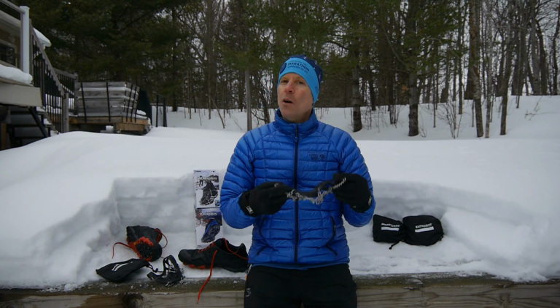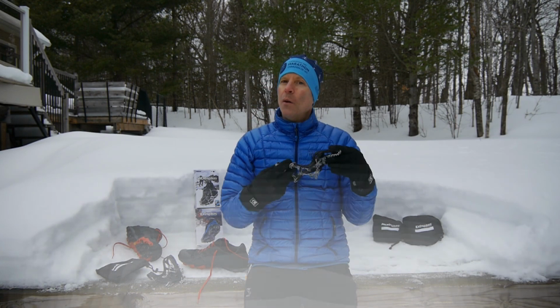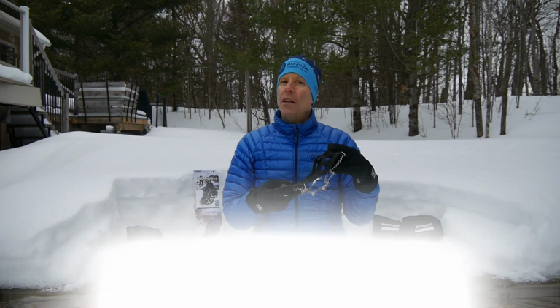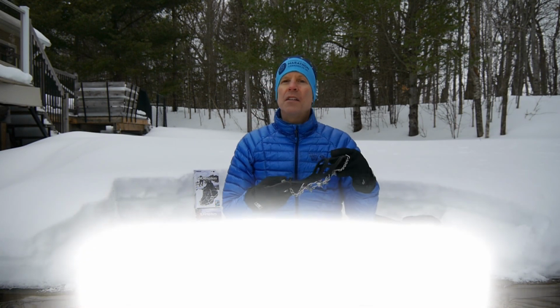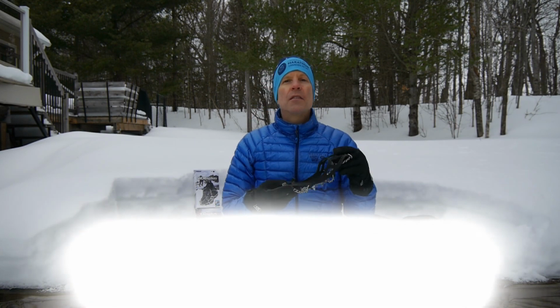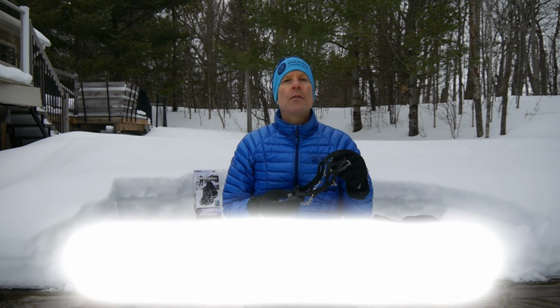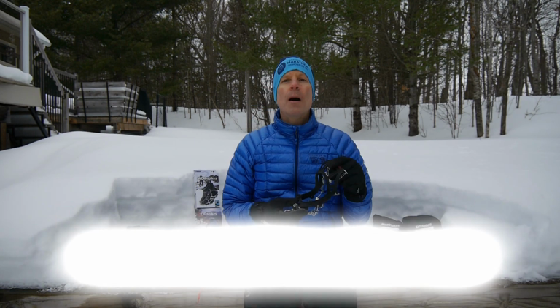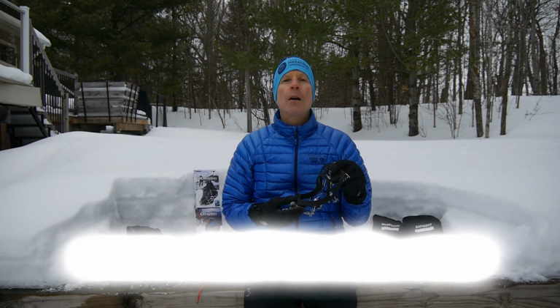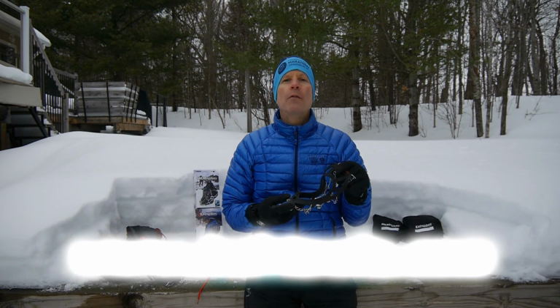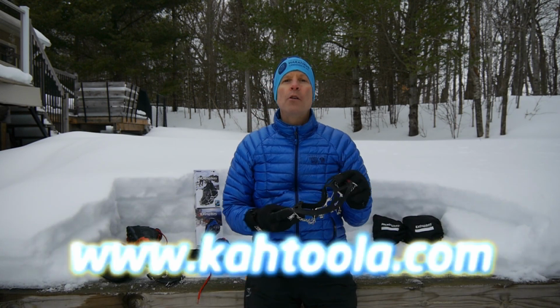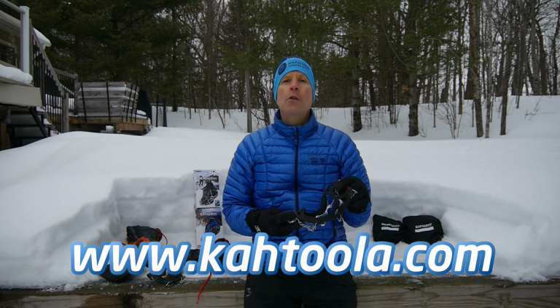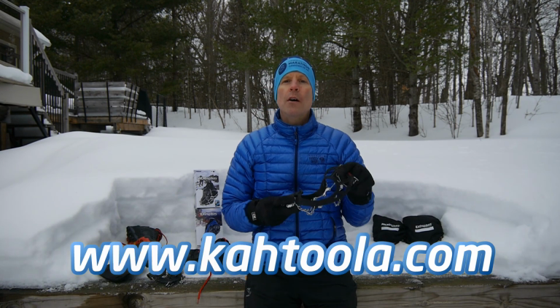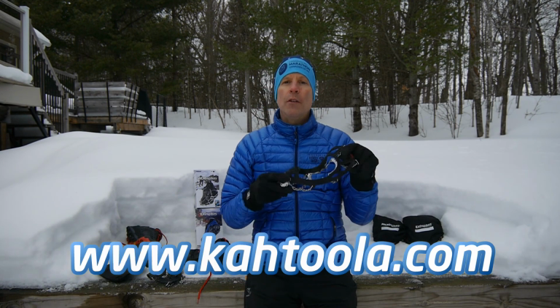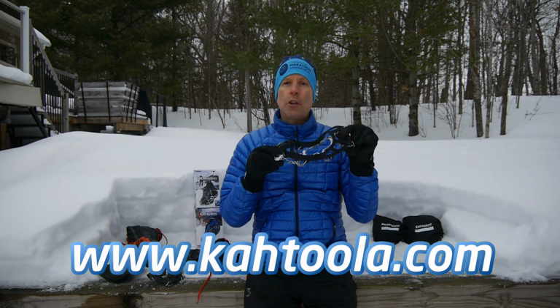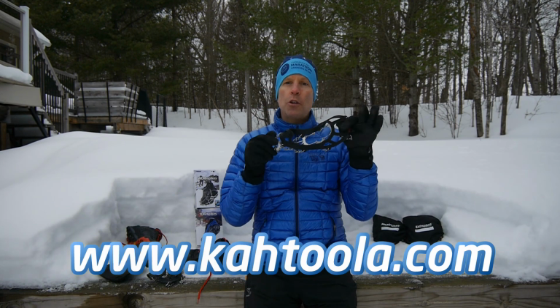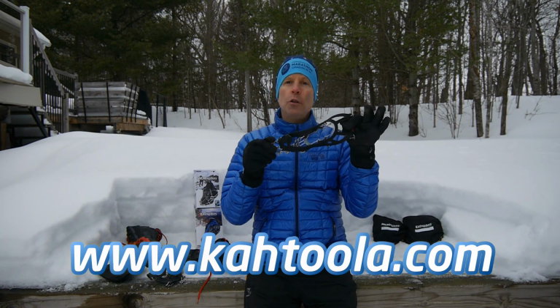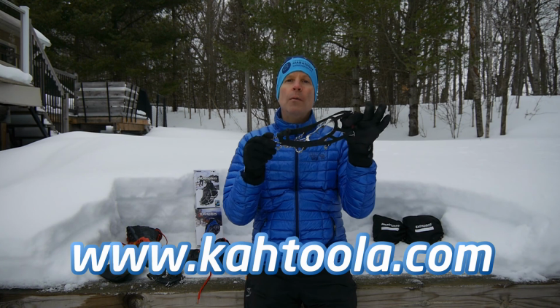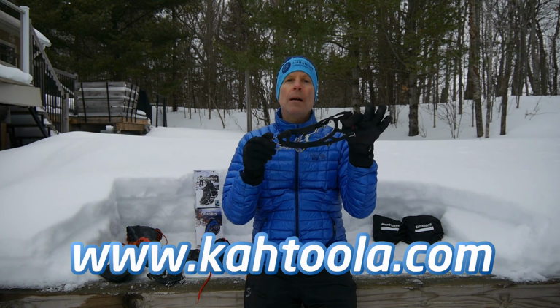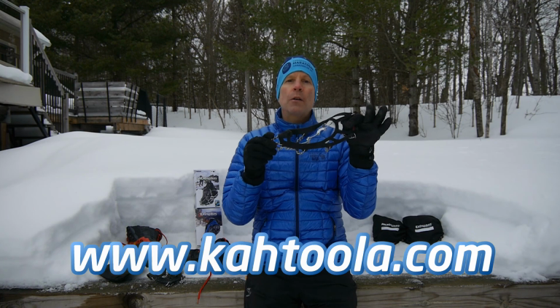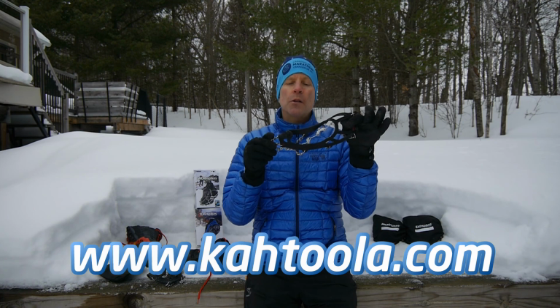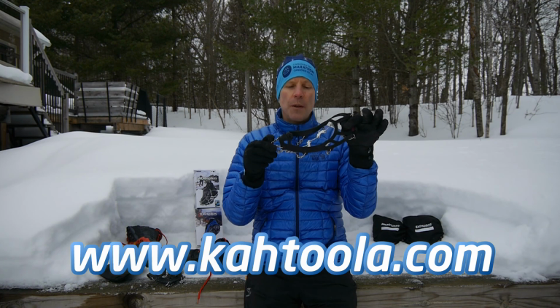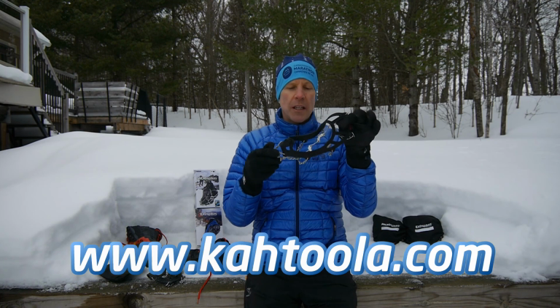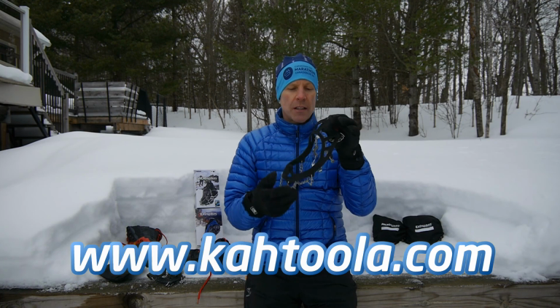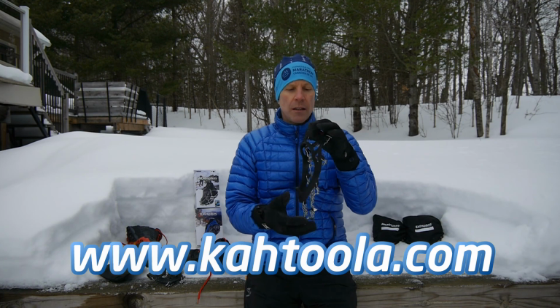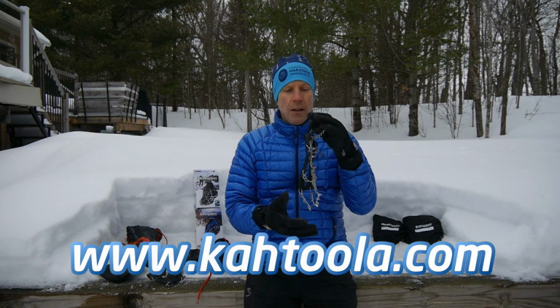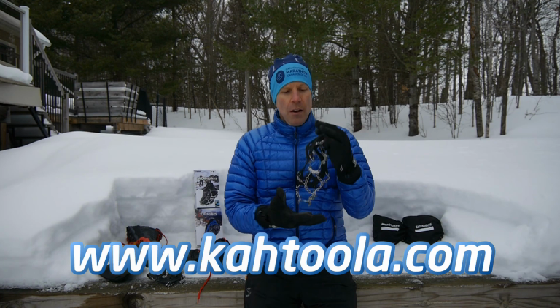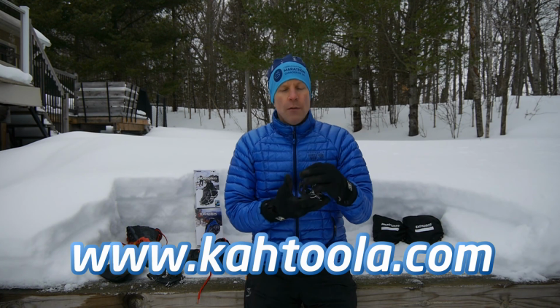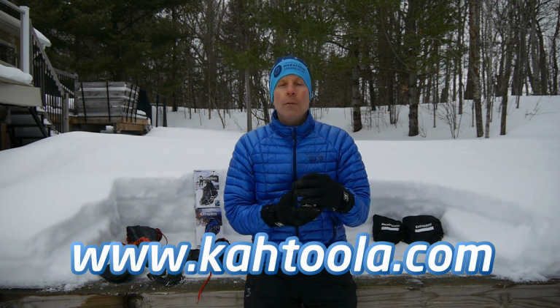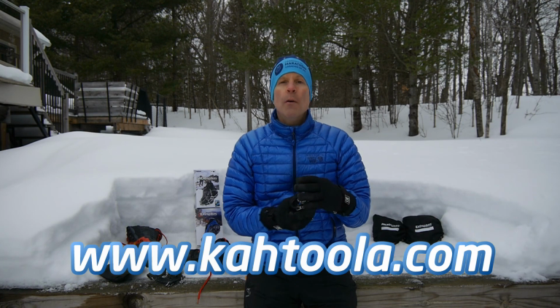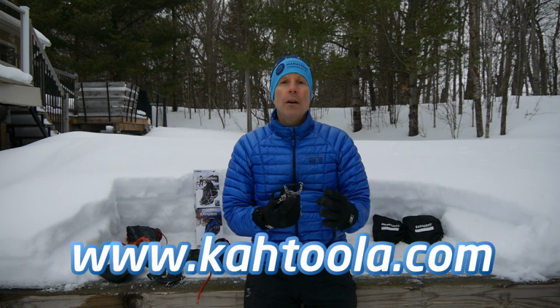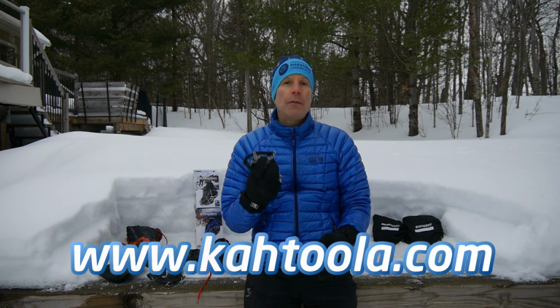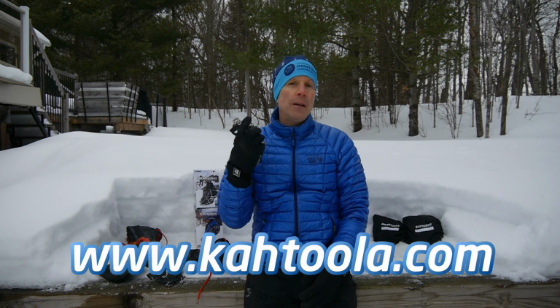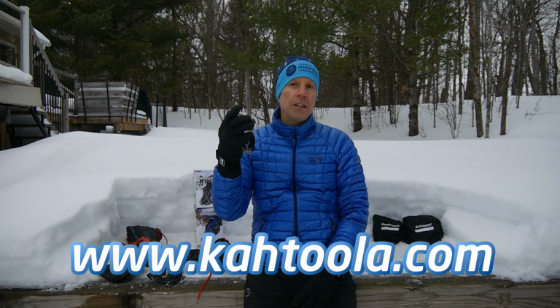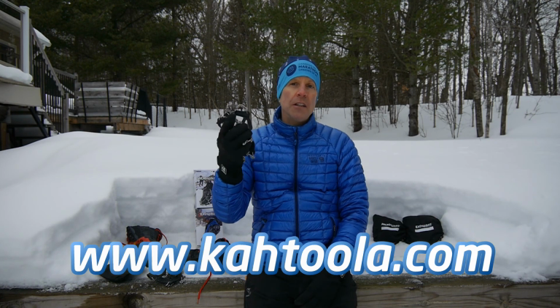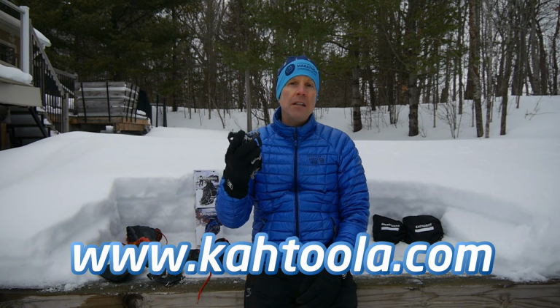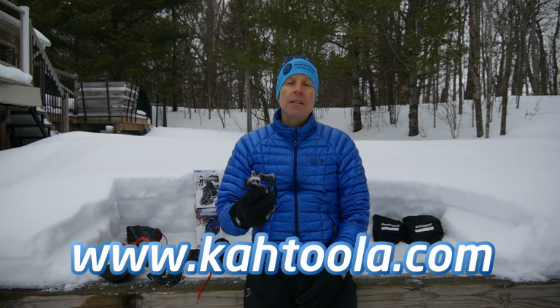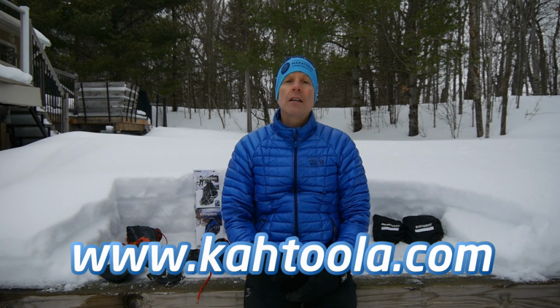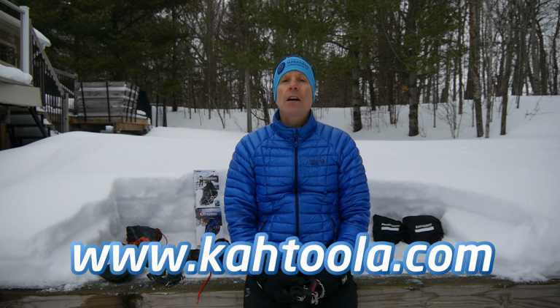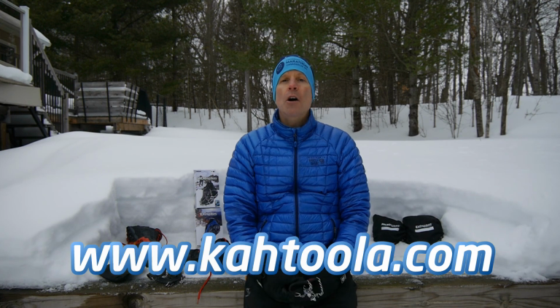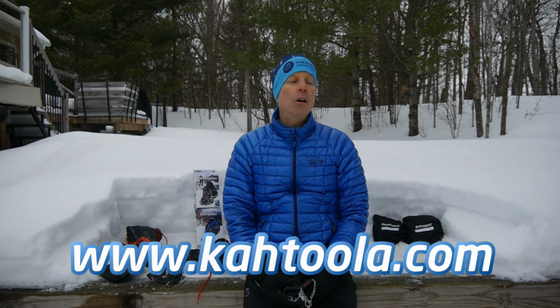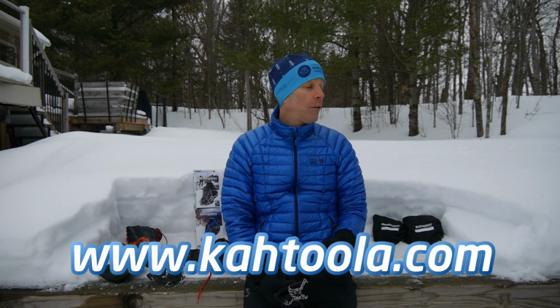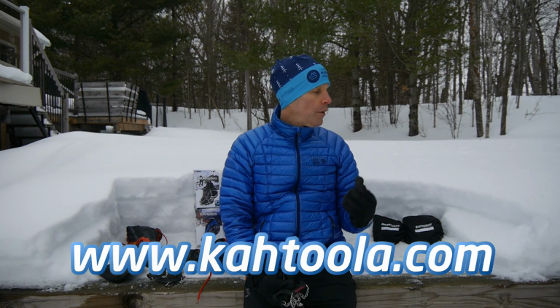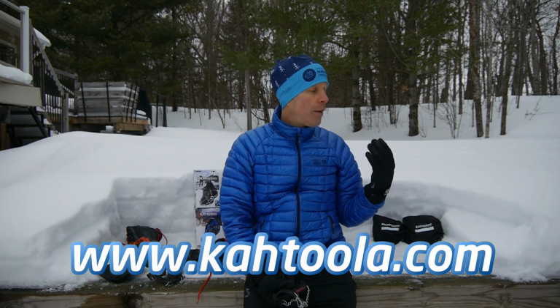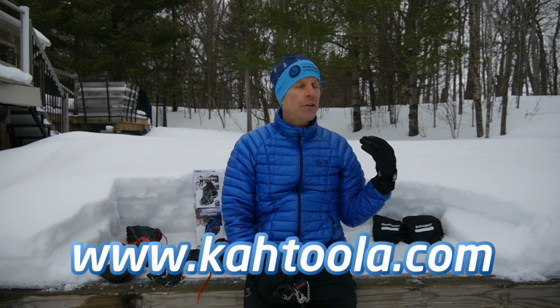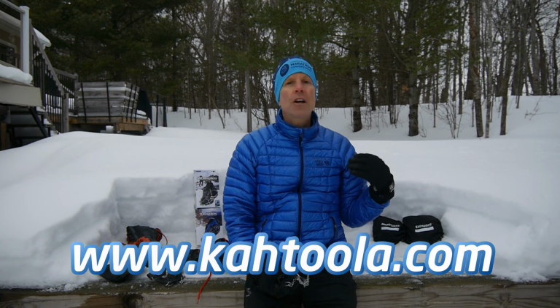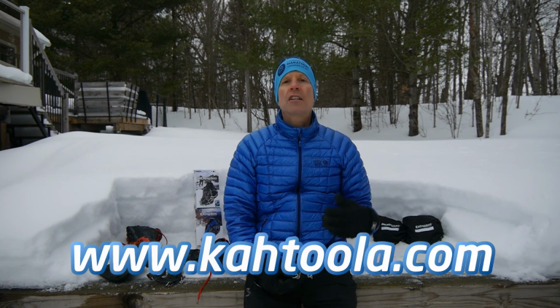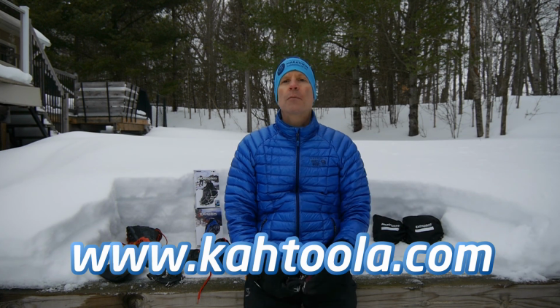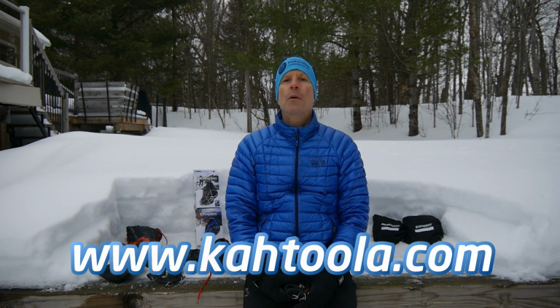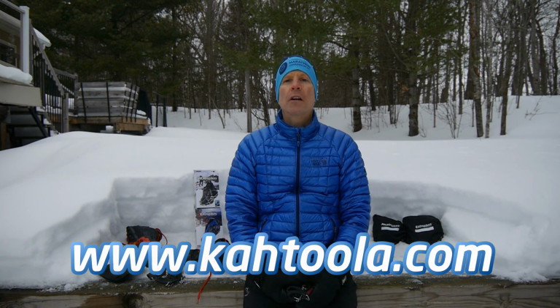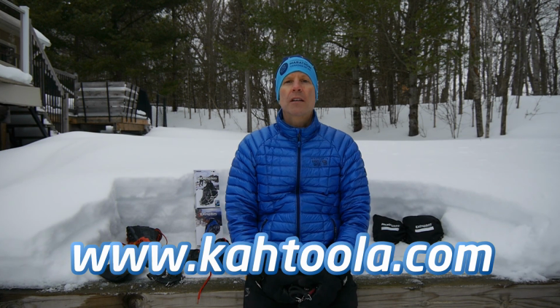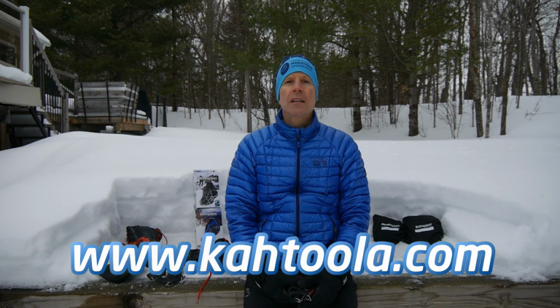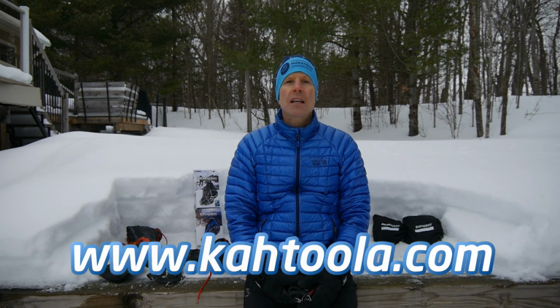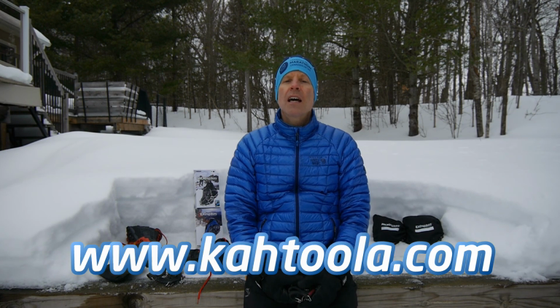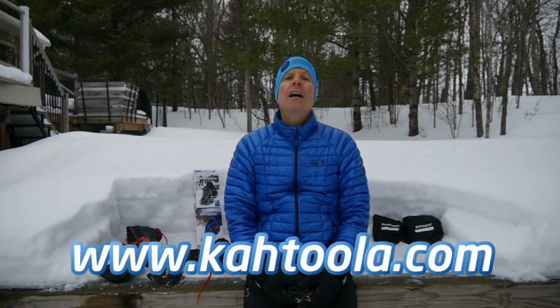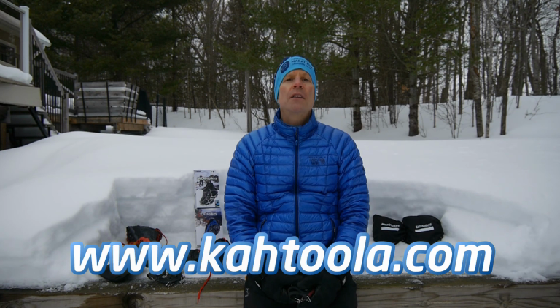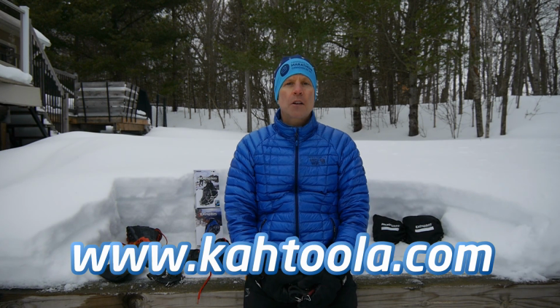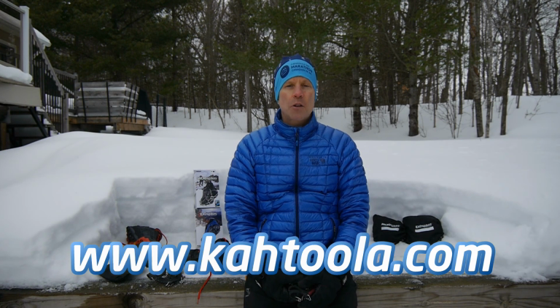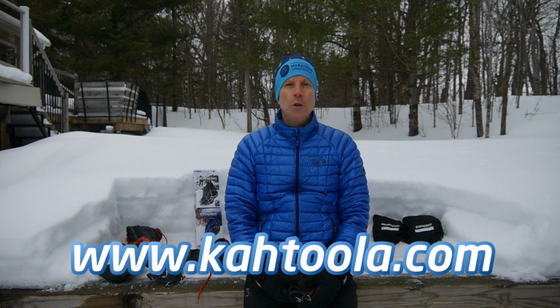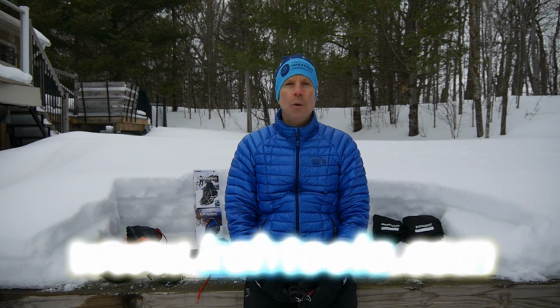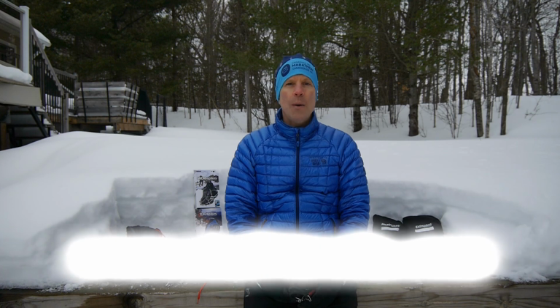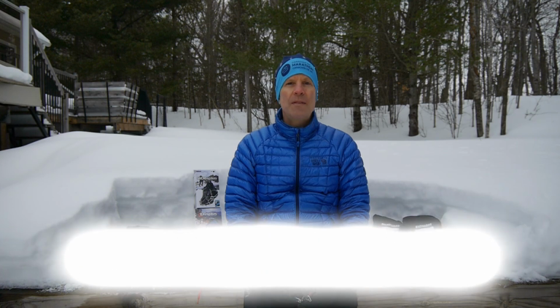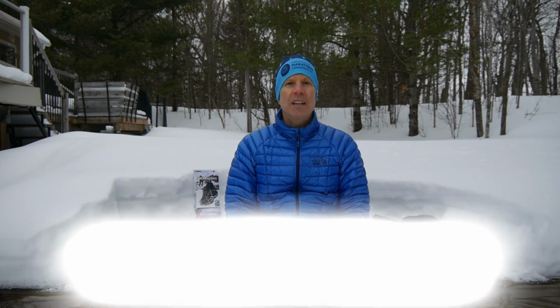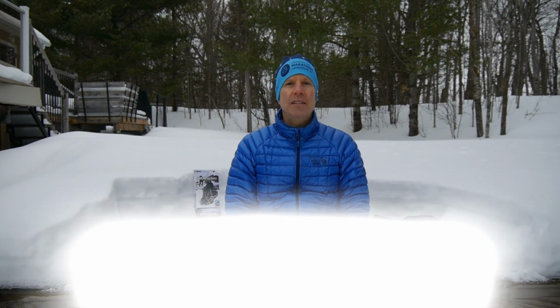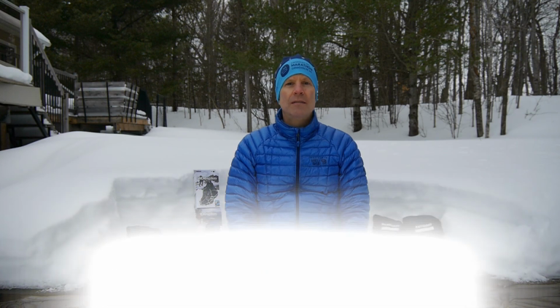Well, that does it for my review of the Cthulhu Microspikes. For more information on these and all of their other traction products, head to the Cthulhu website. I'll see you next time.